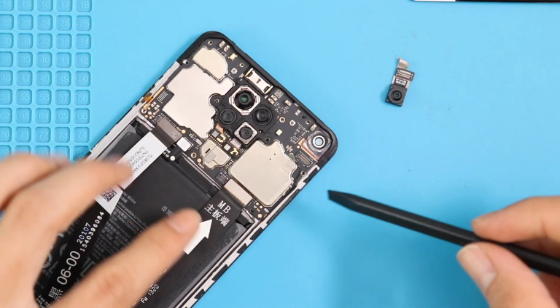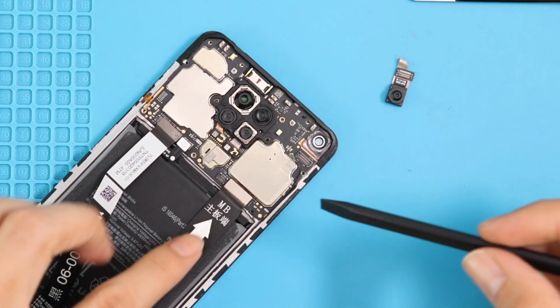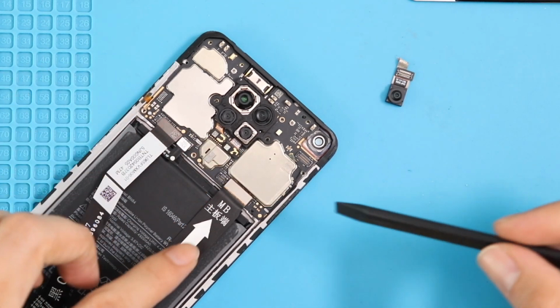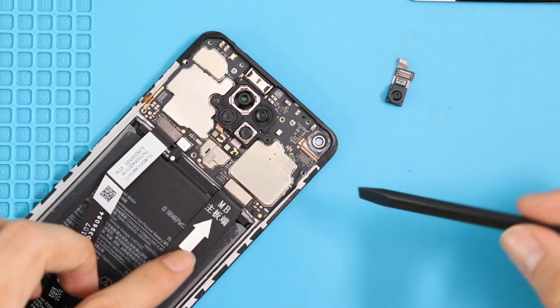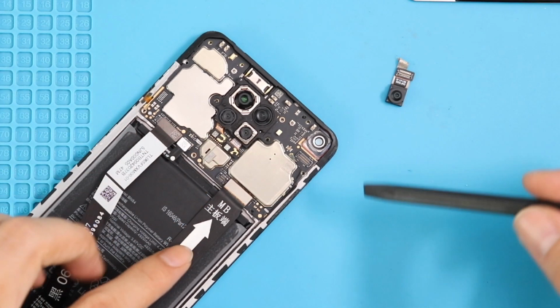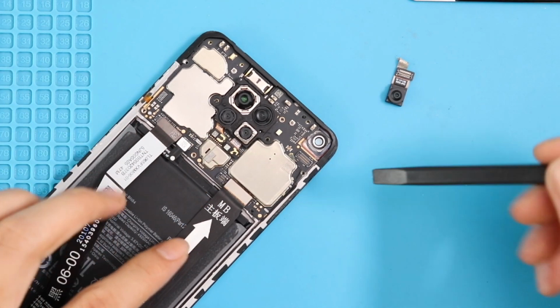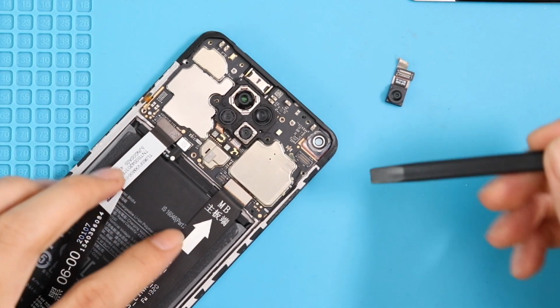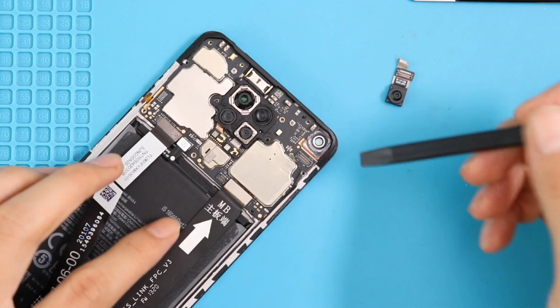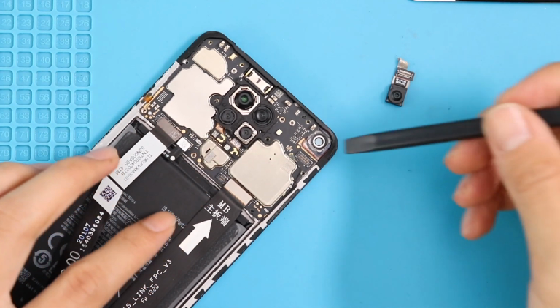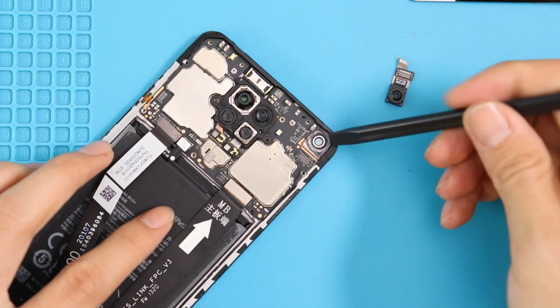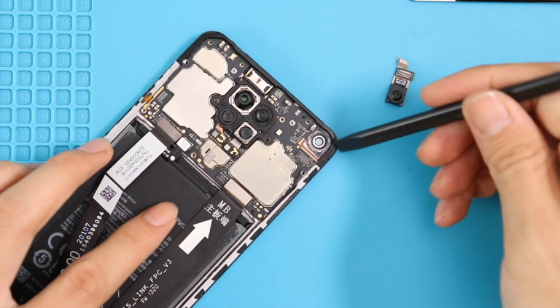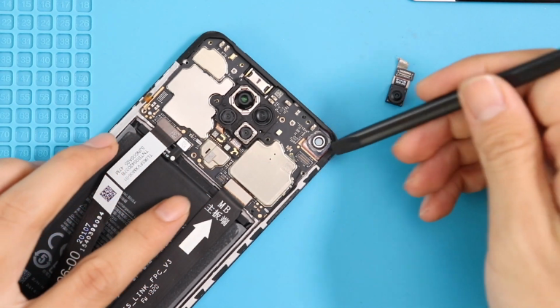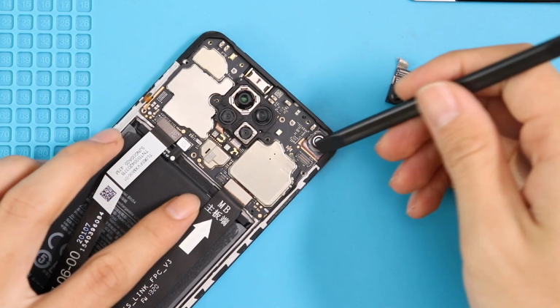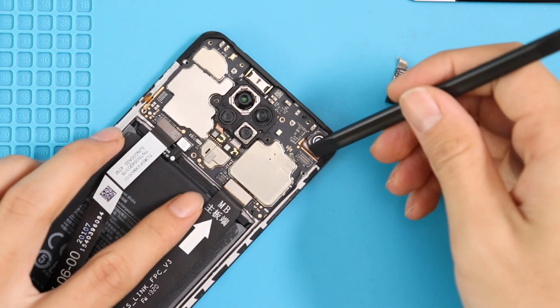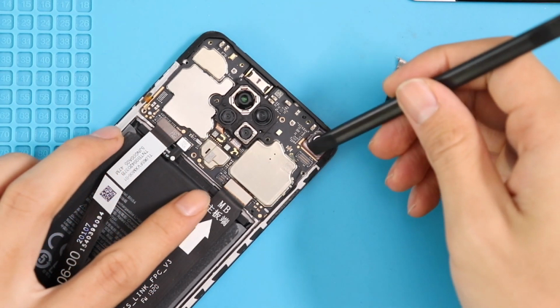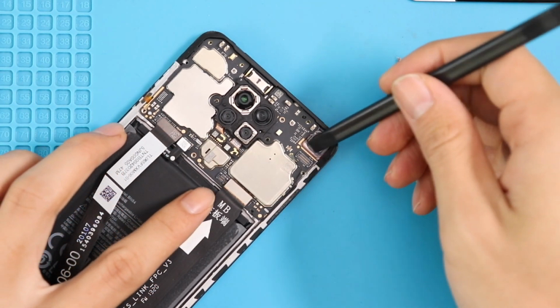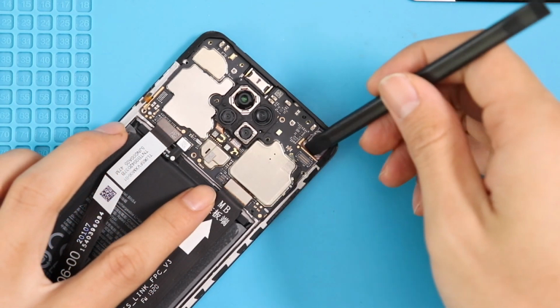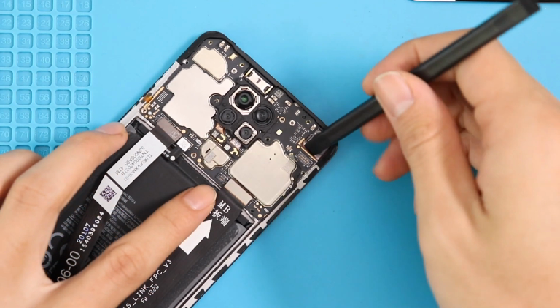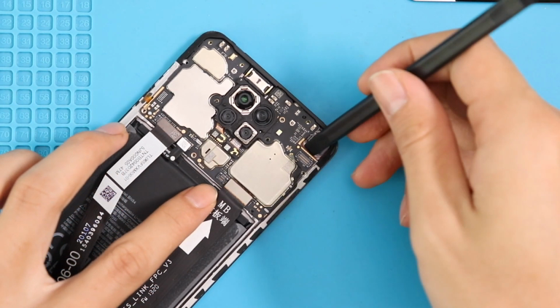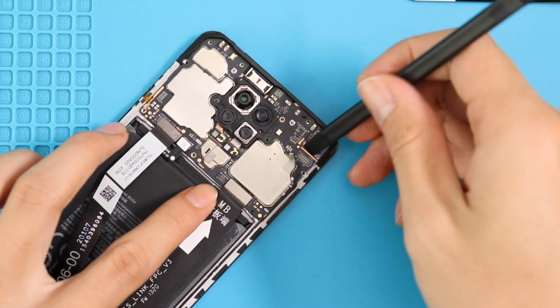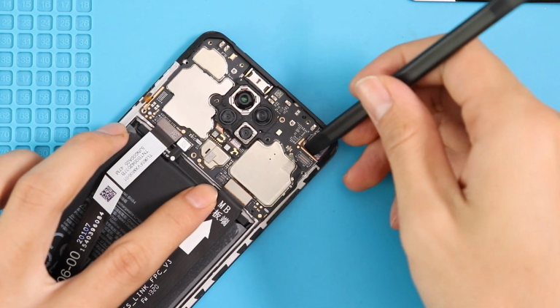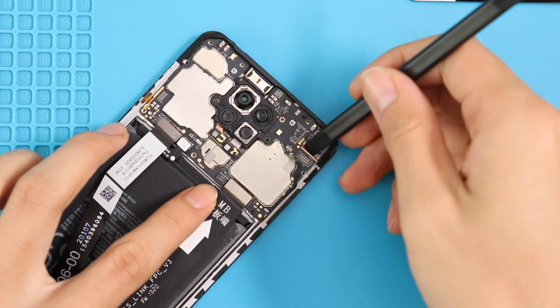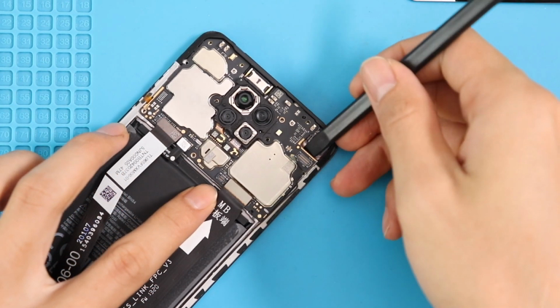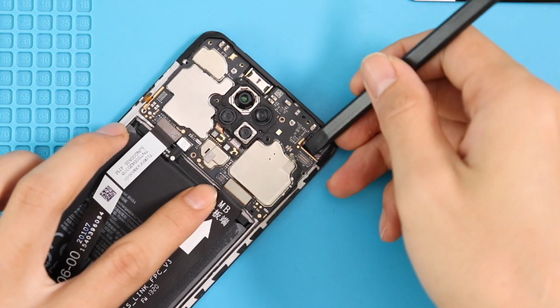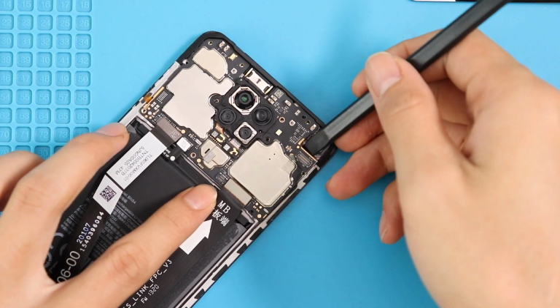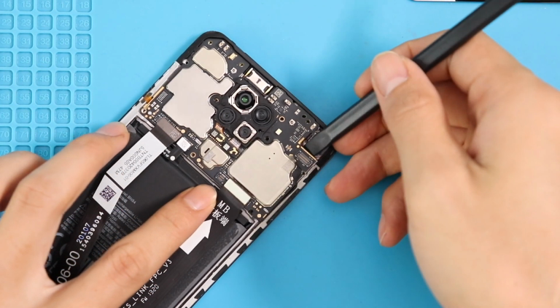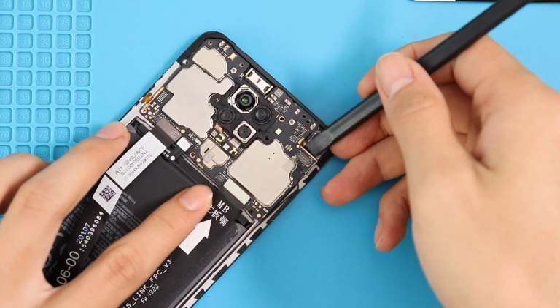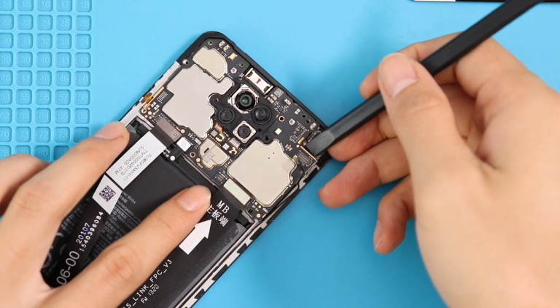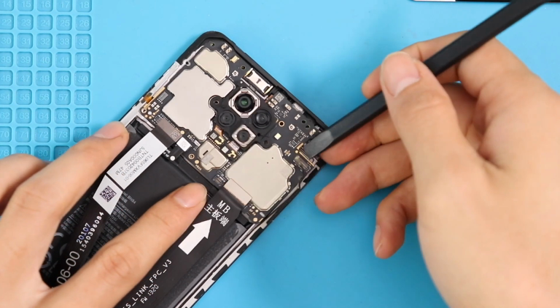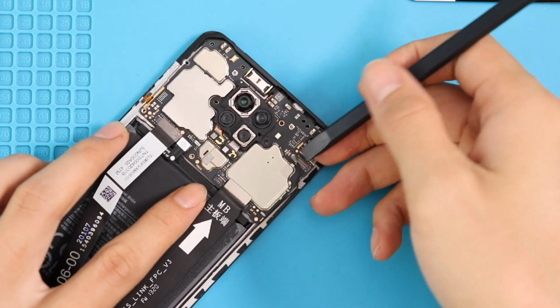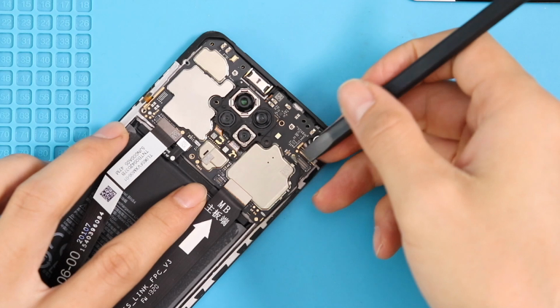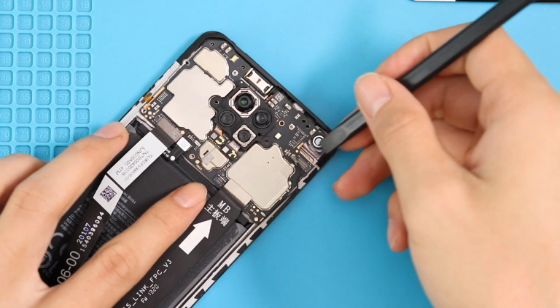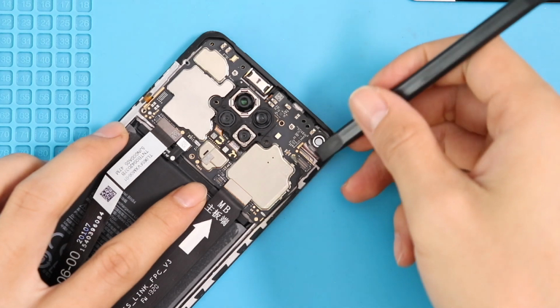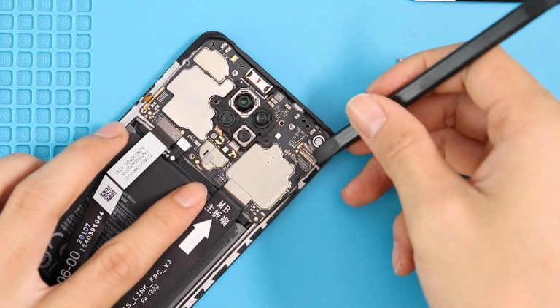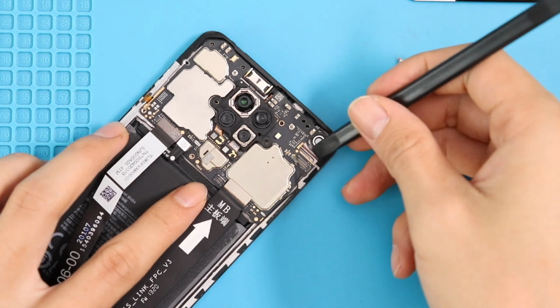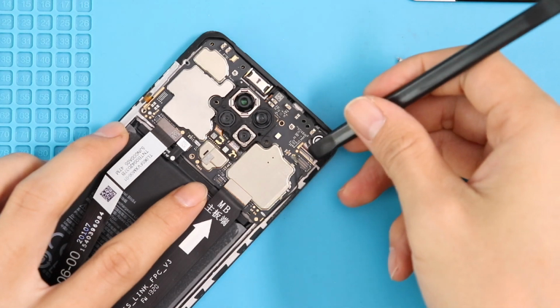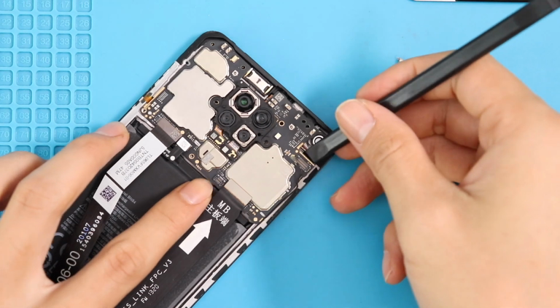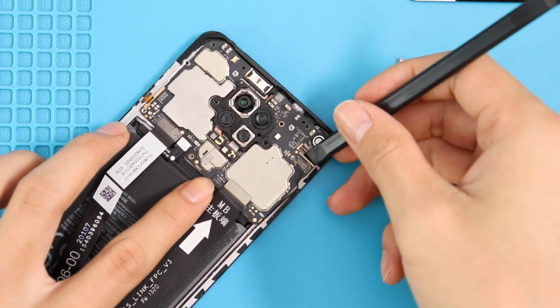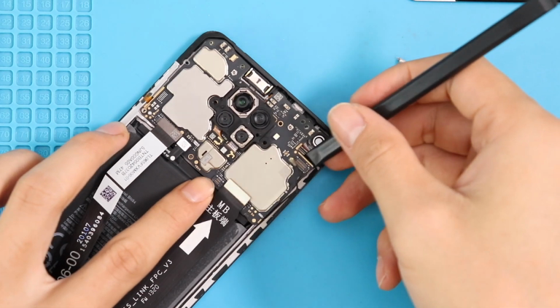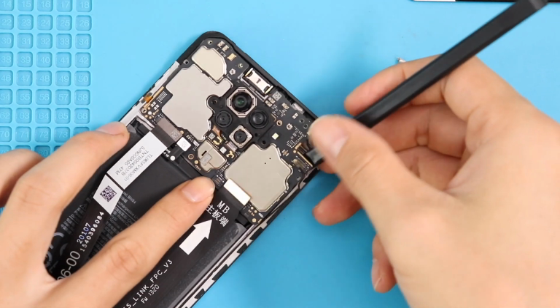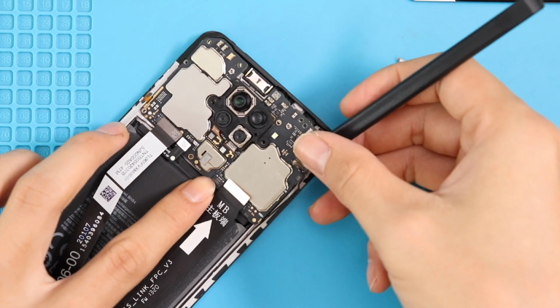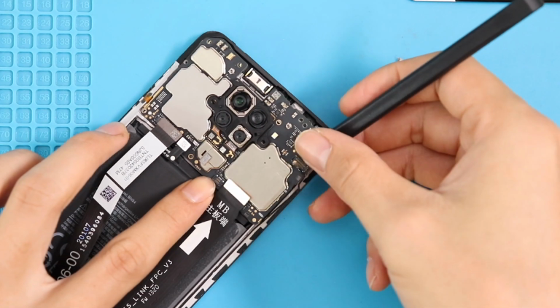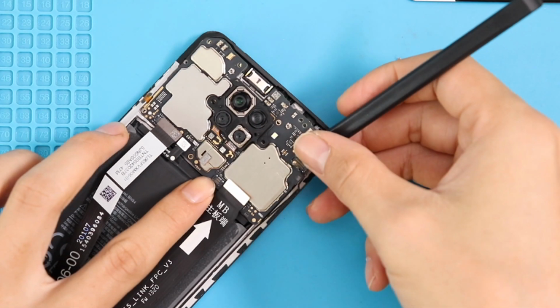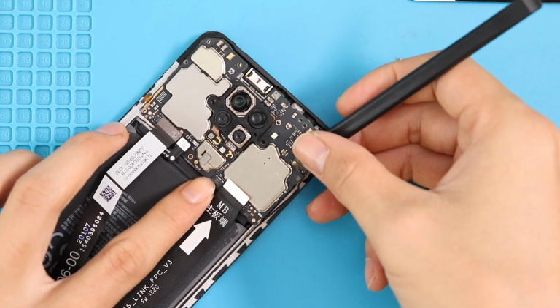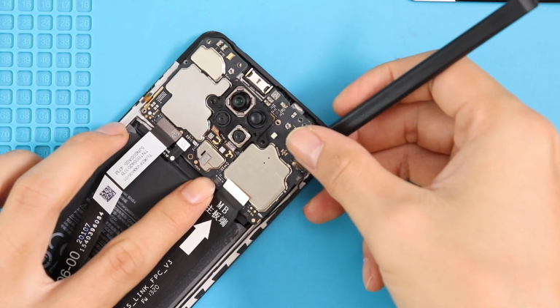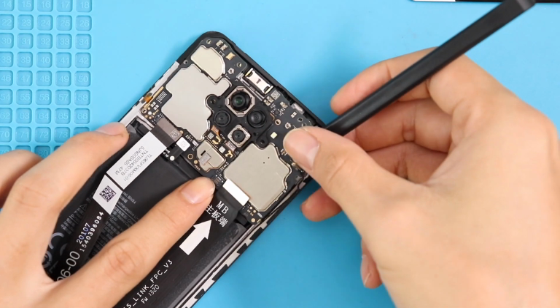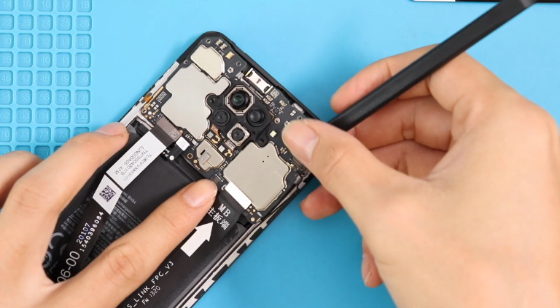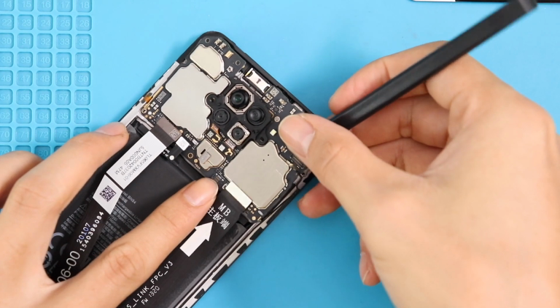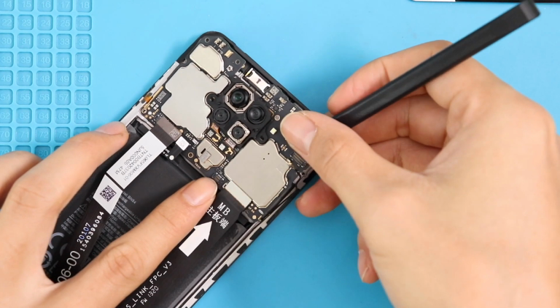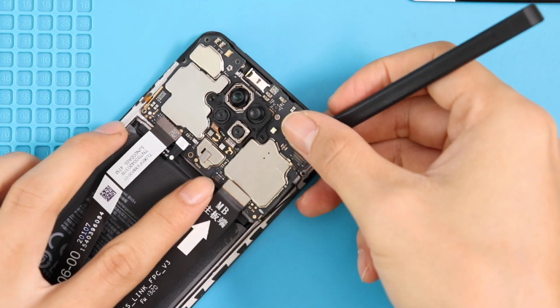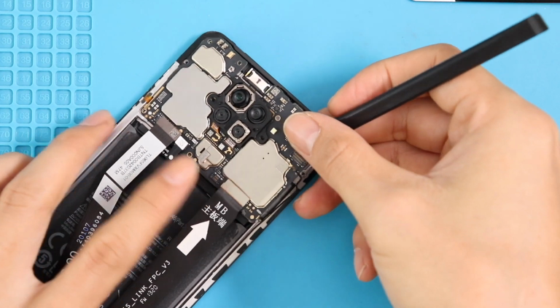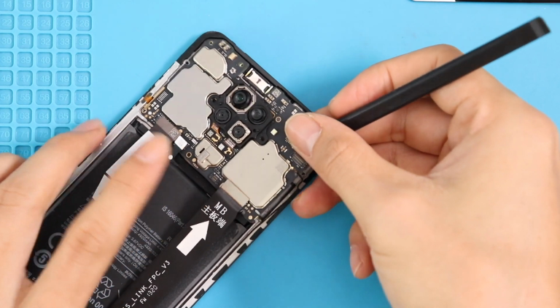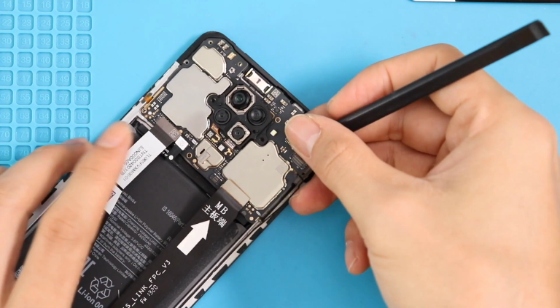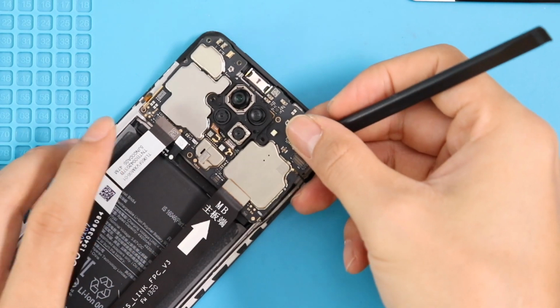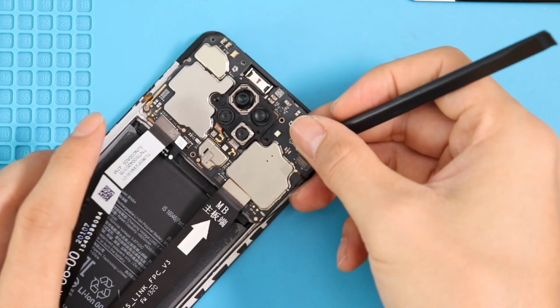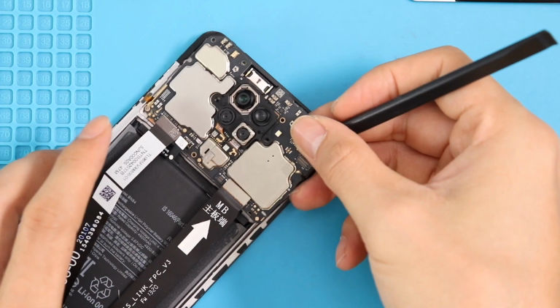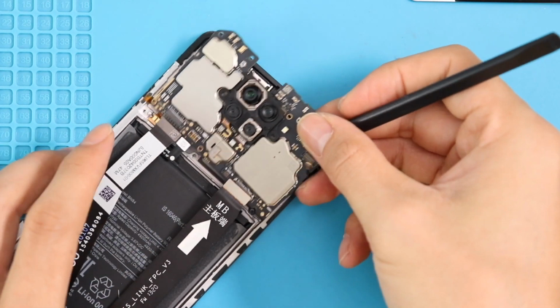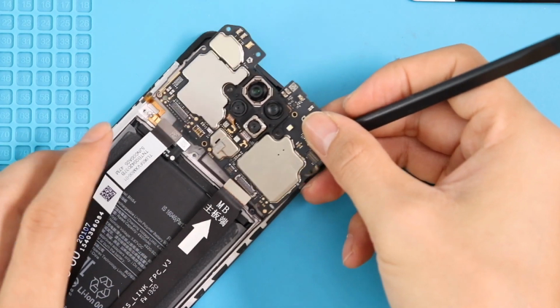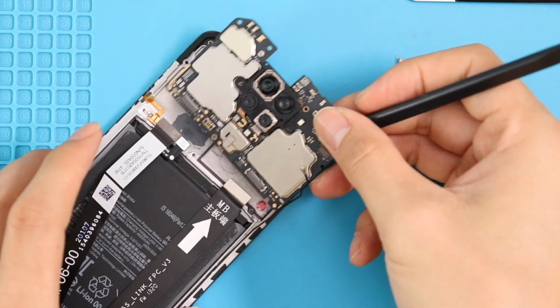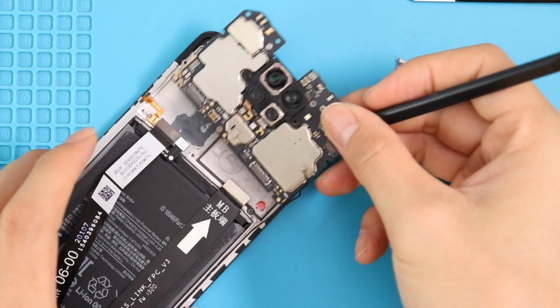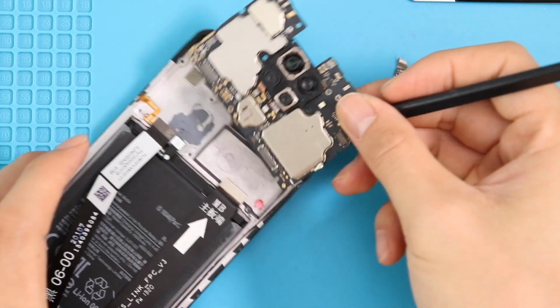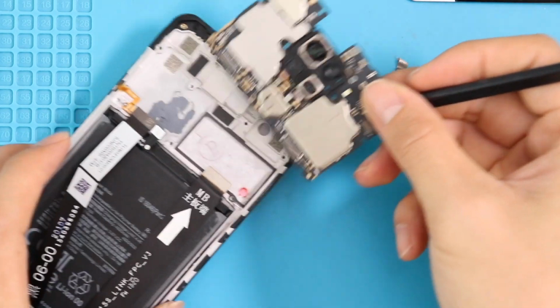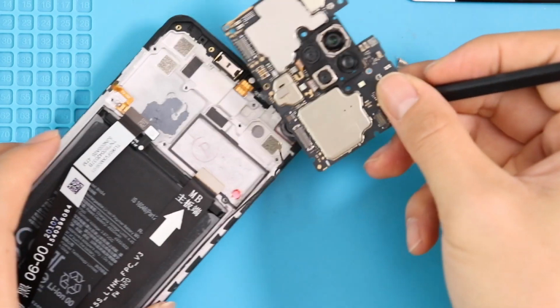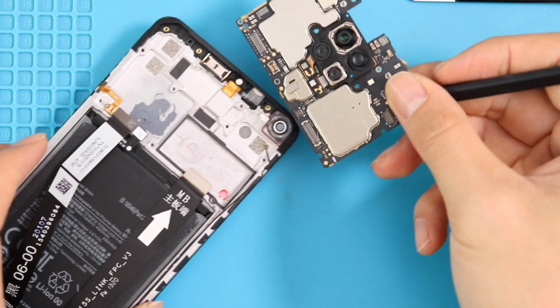To replace the rear cameras, we may have to take out the board. Disconnect the antenna cable and gently lift up the board.